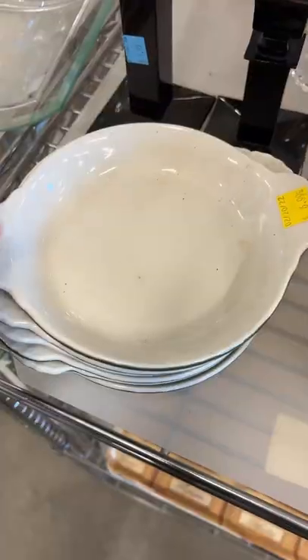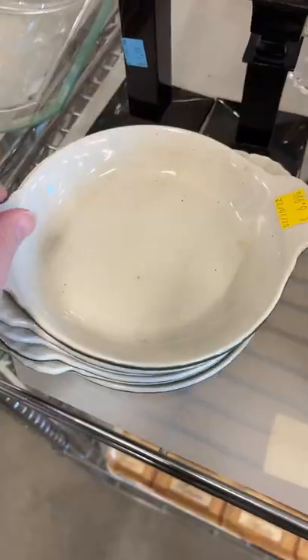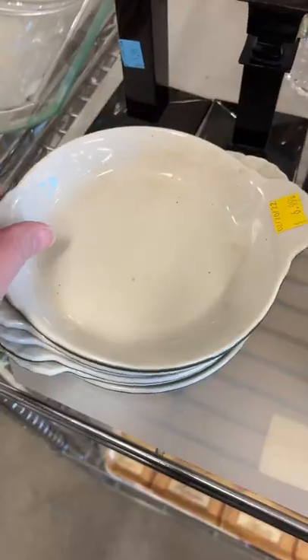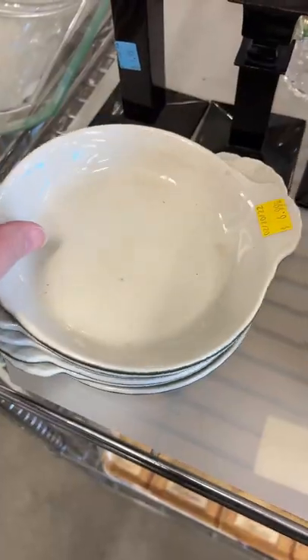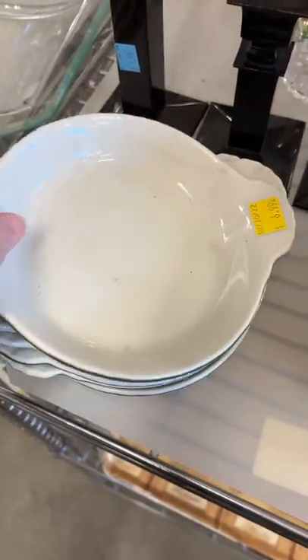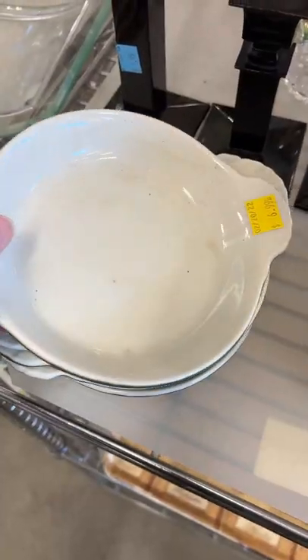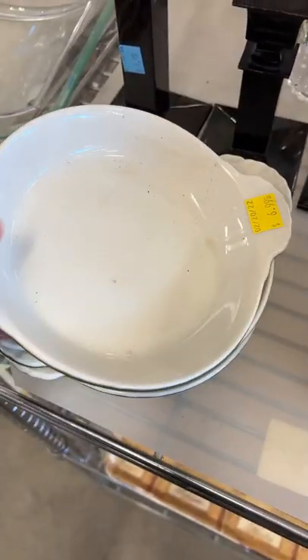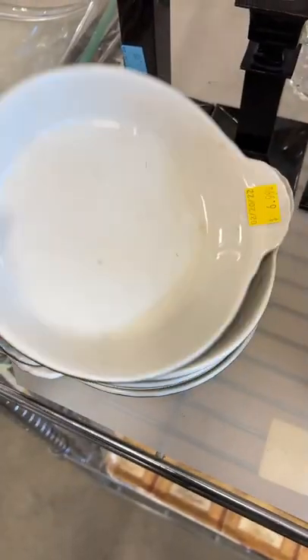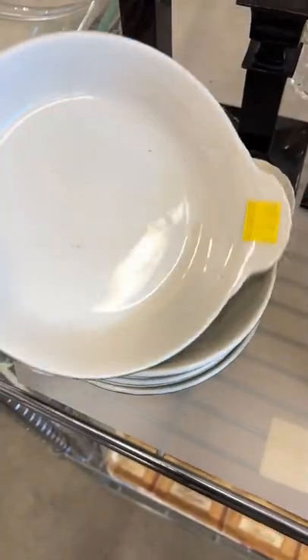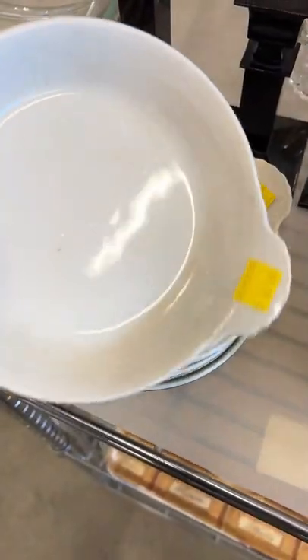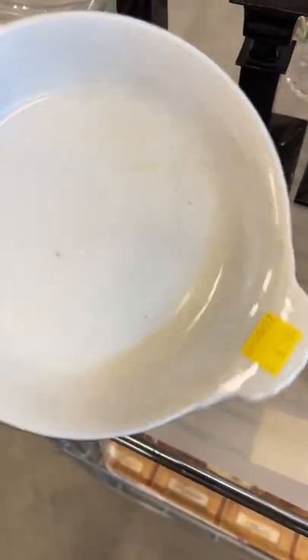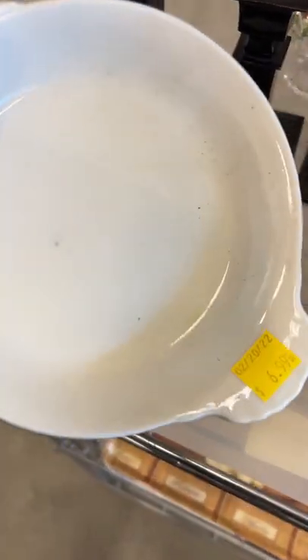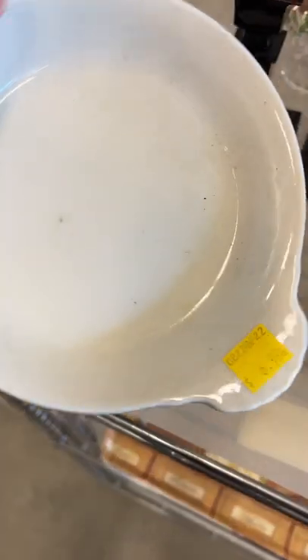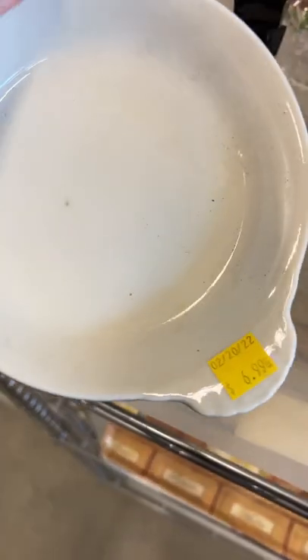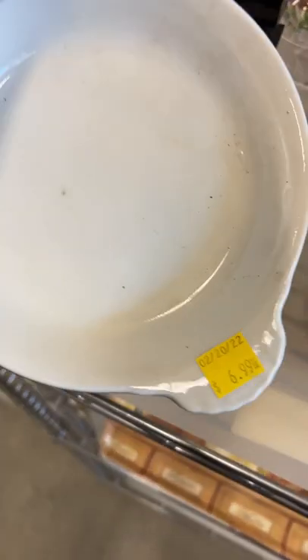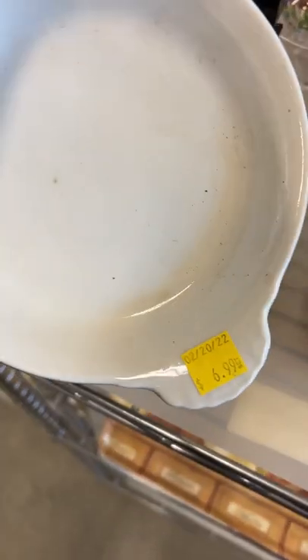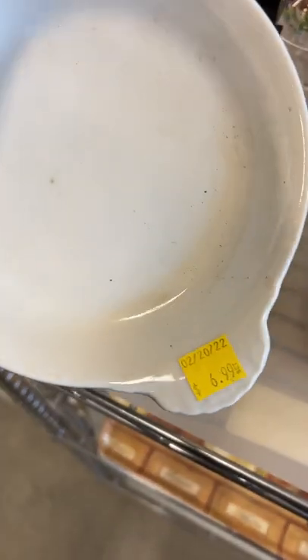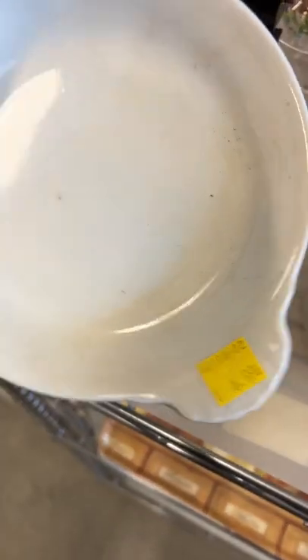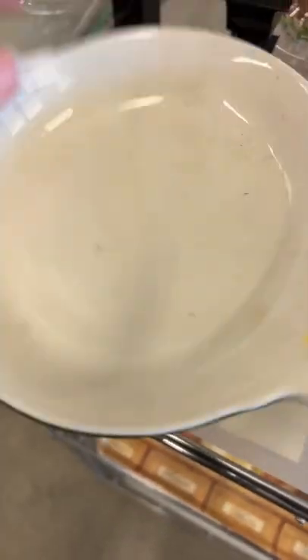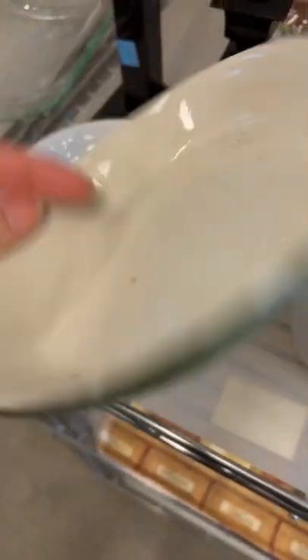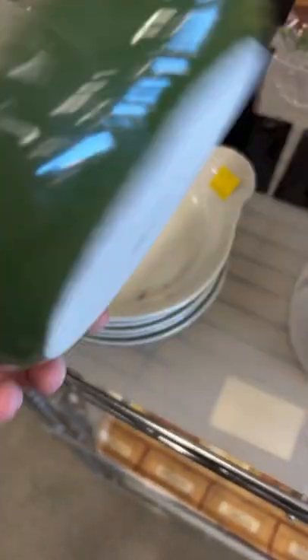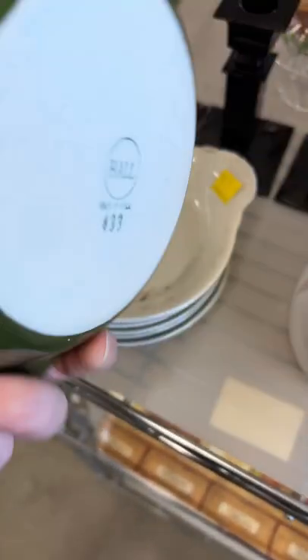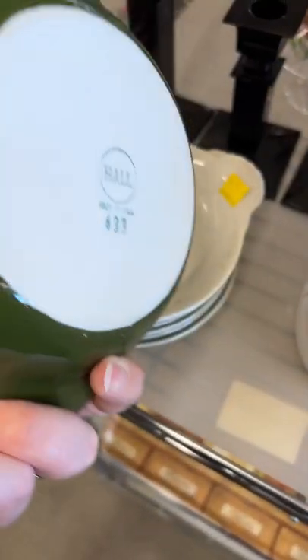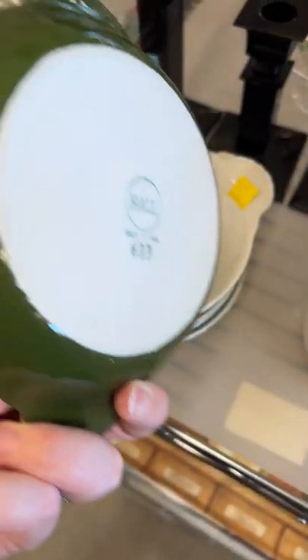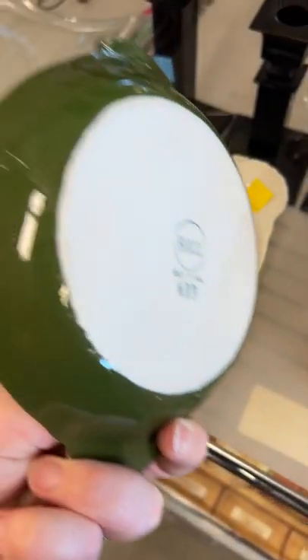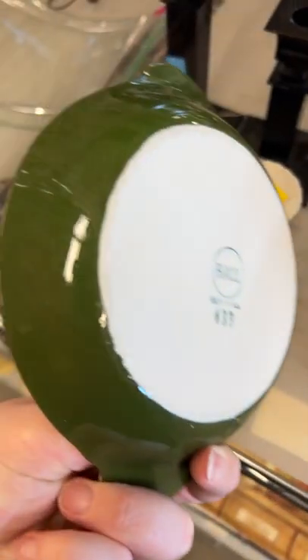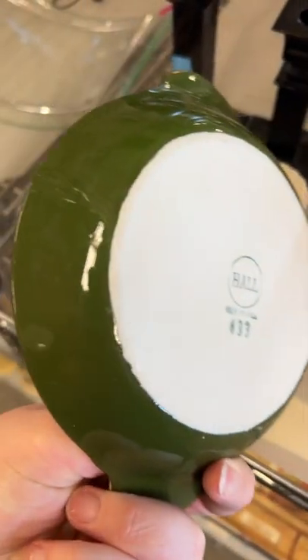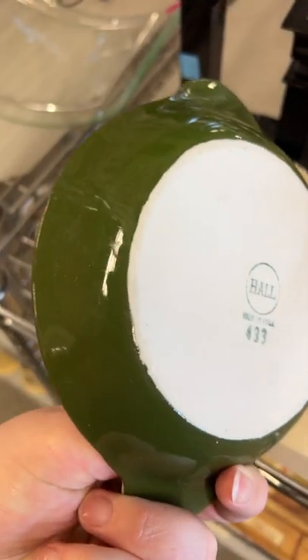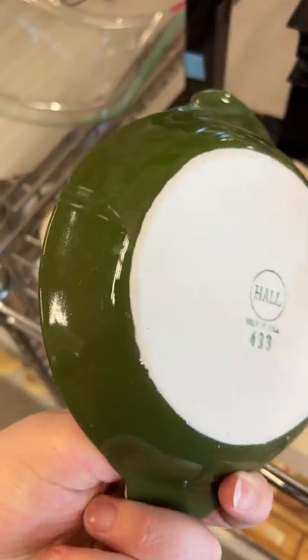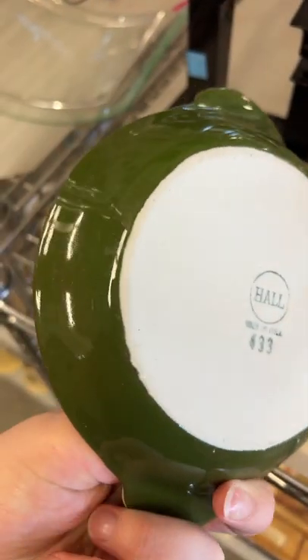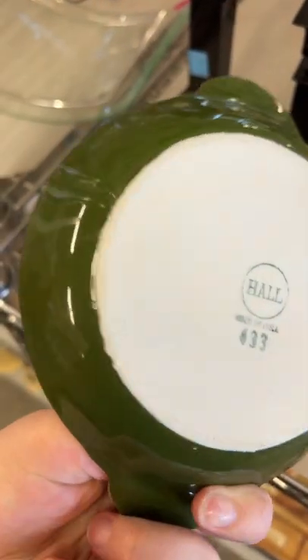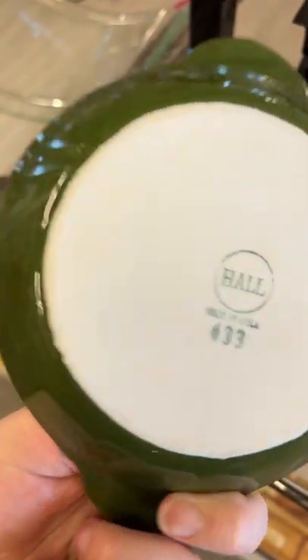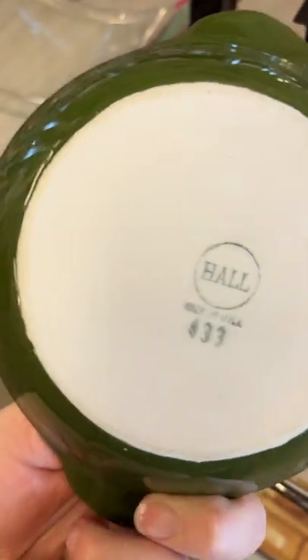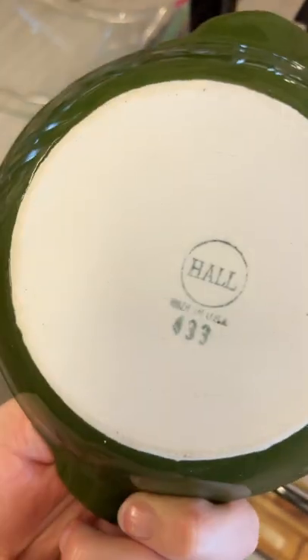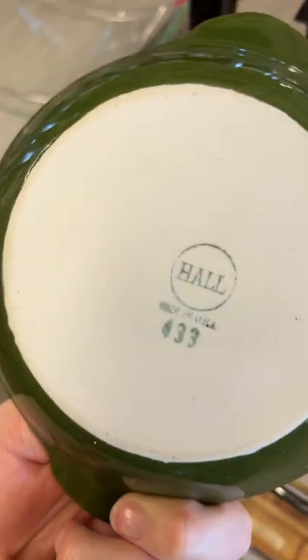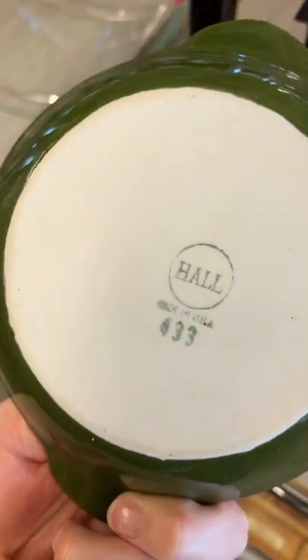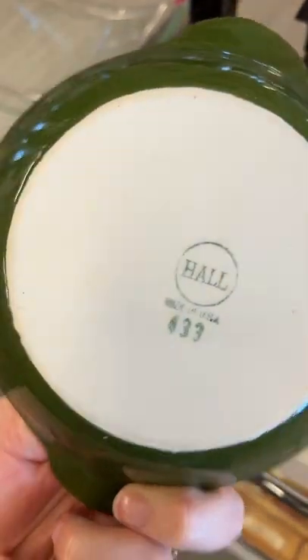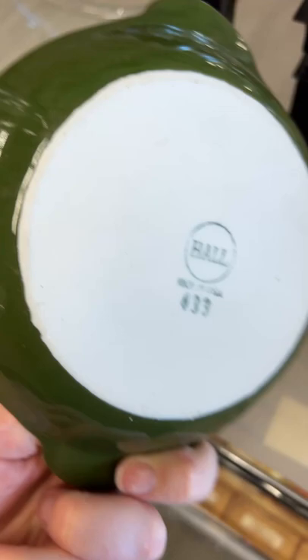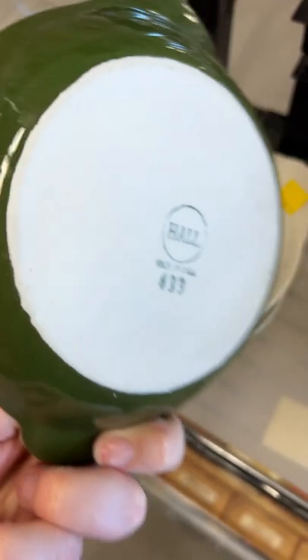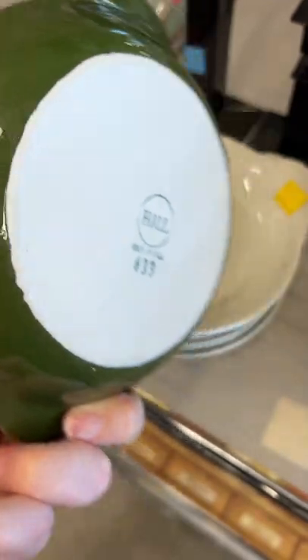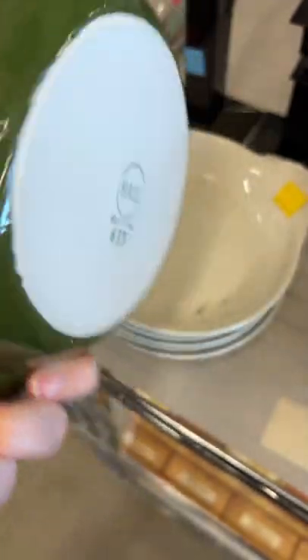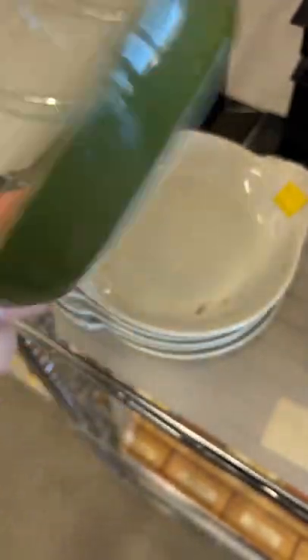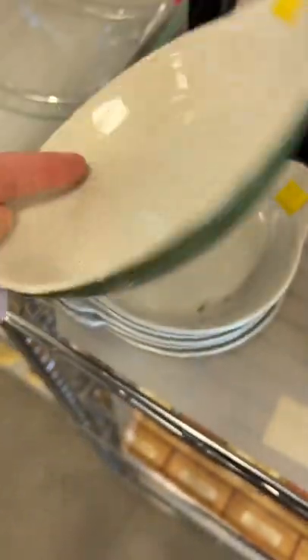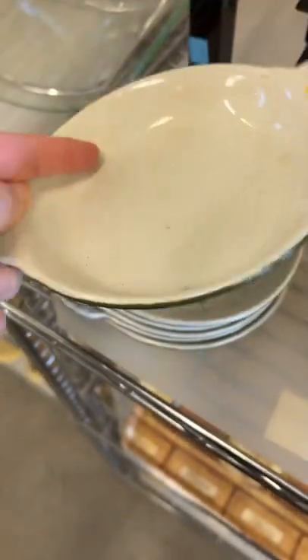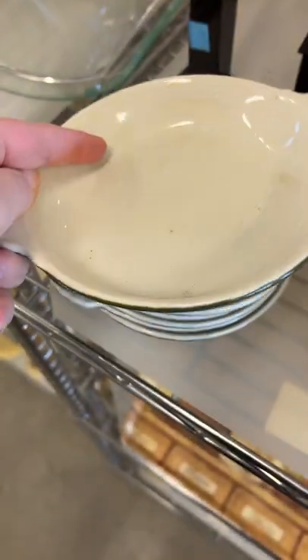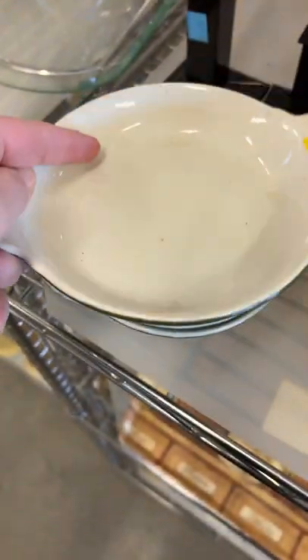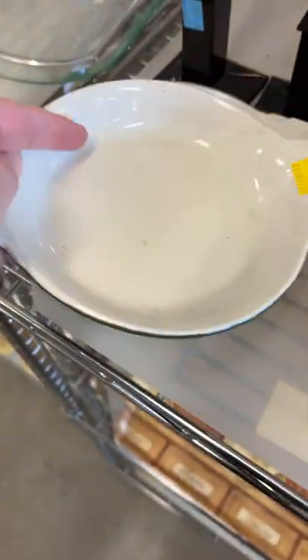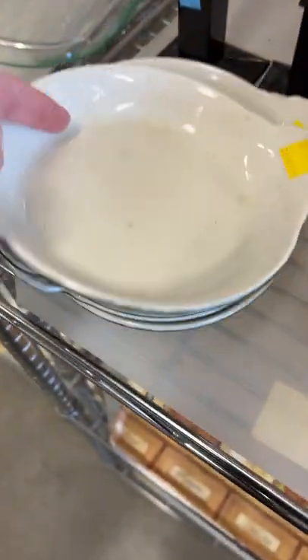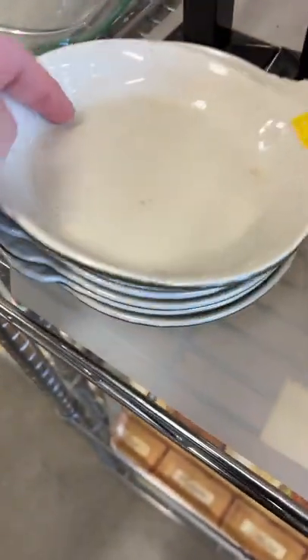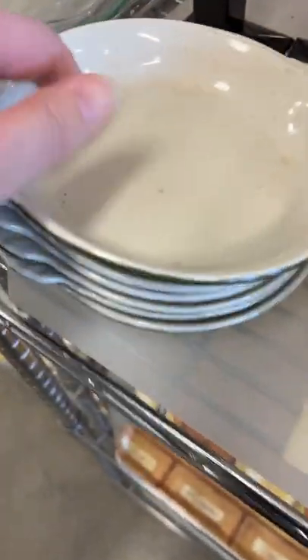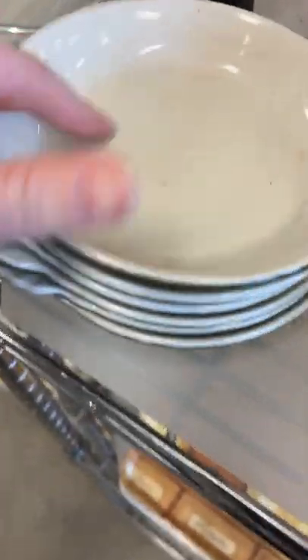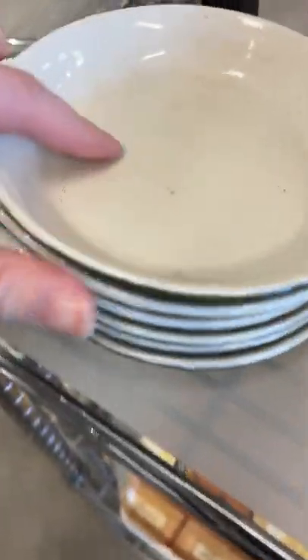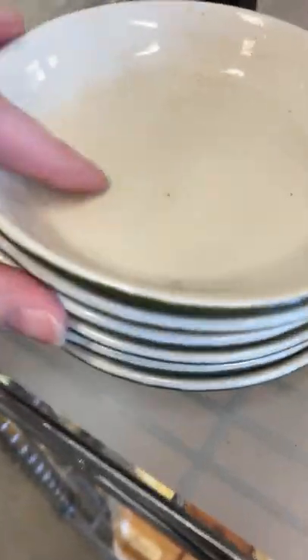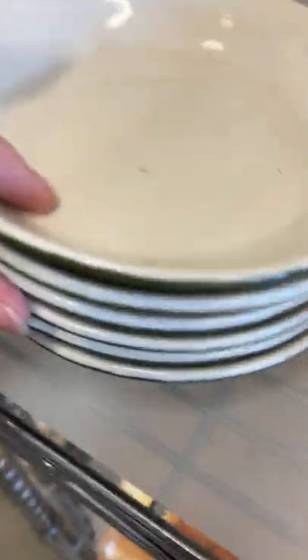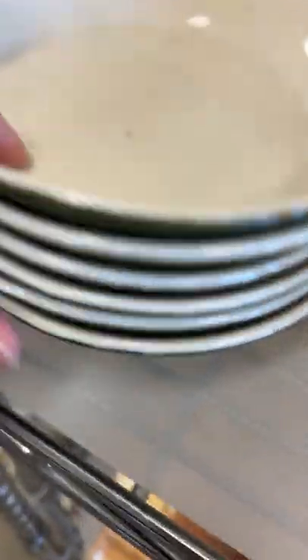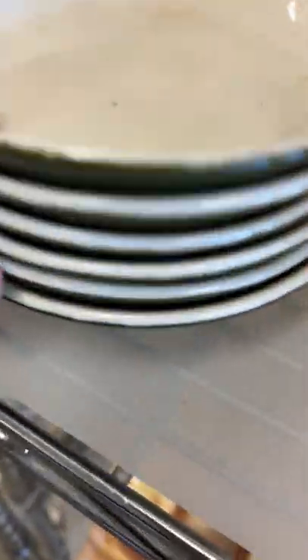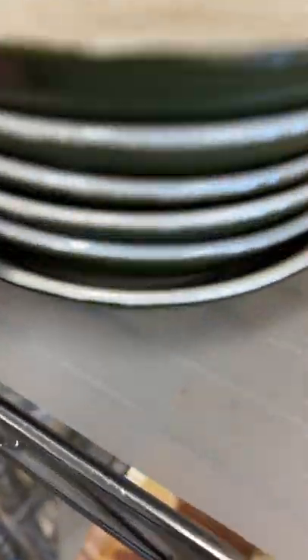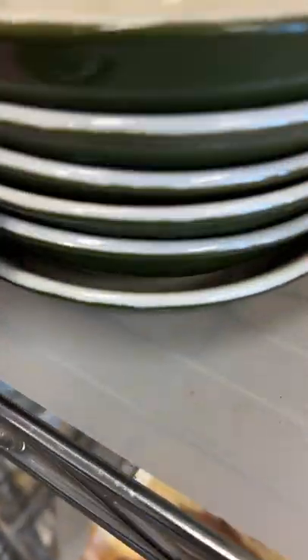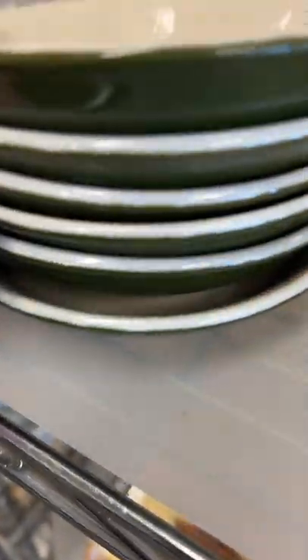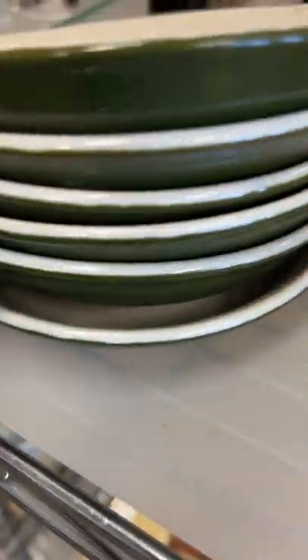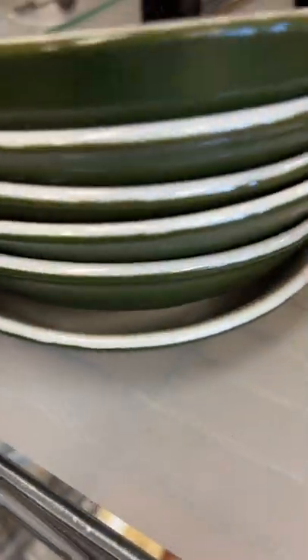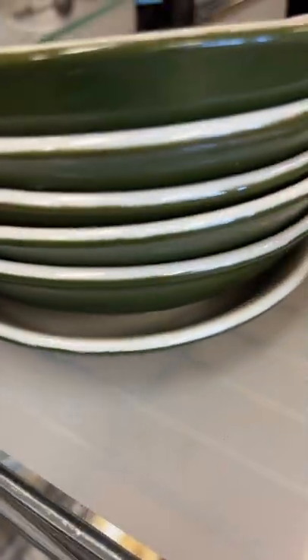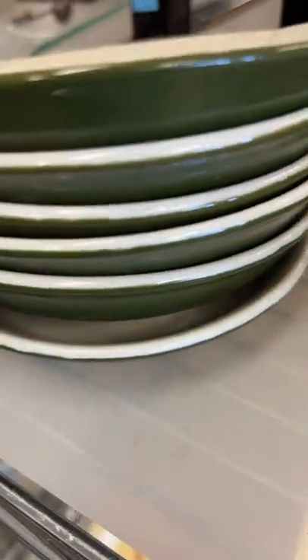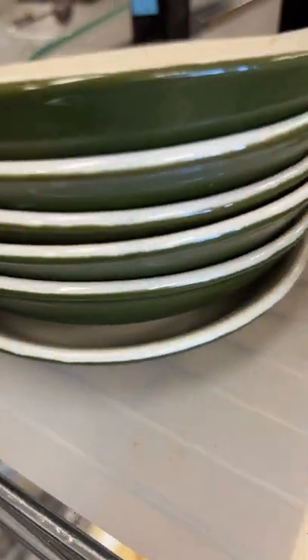Next, I really liked this set of six dishes for $6.99. I thought that the vintage olive green color was really great and I love the scalloped handles.